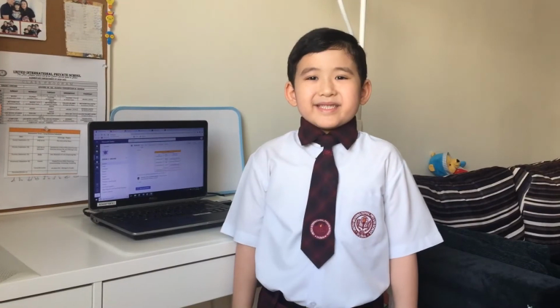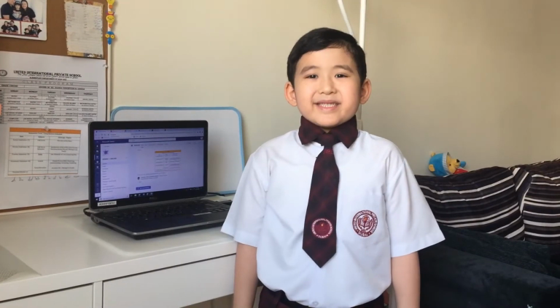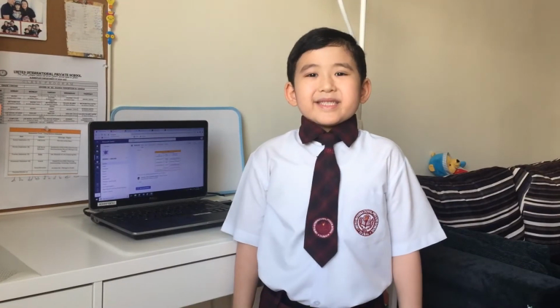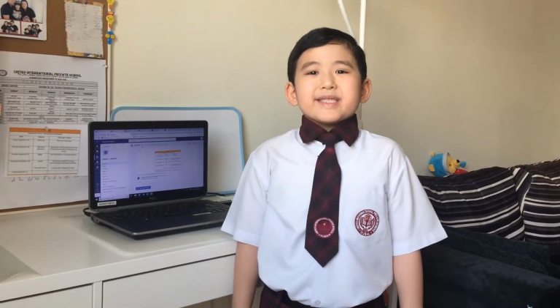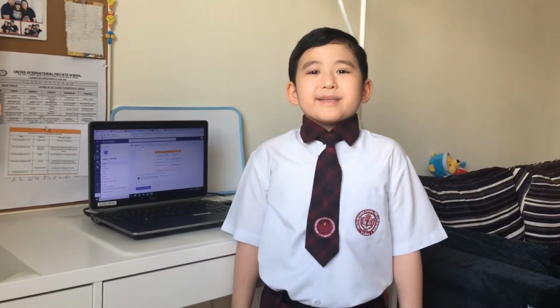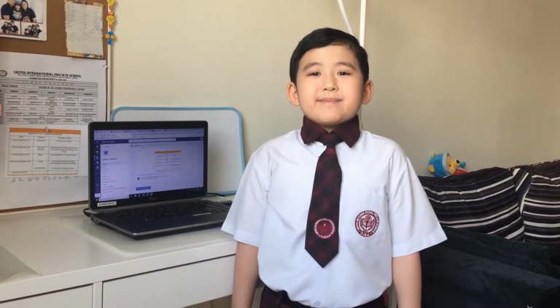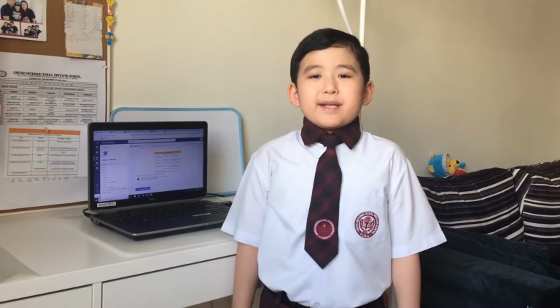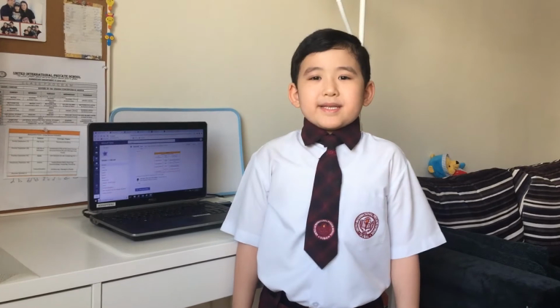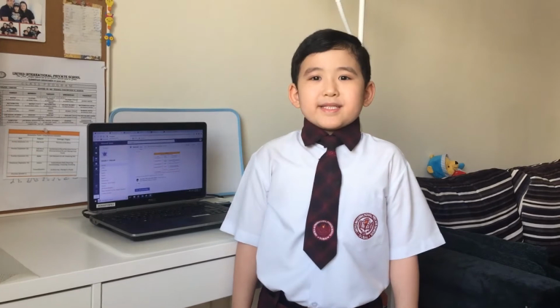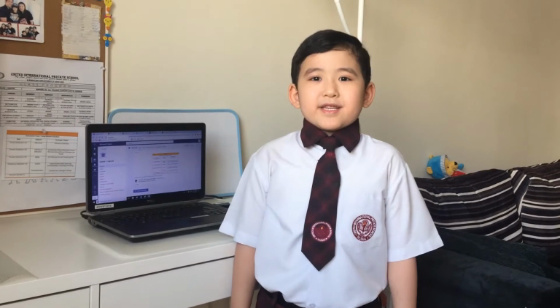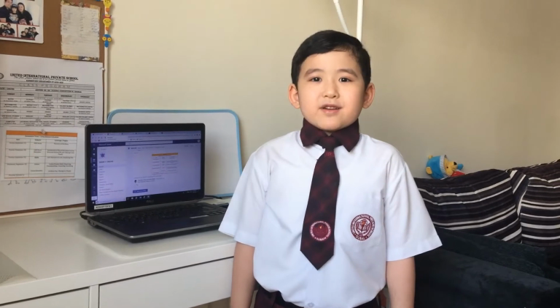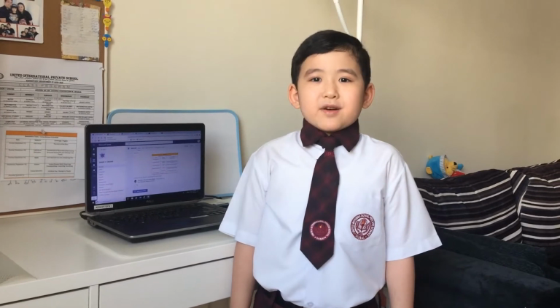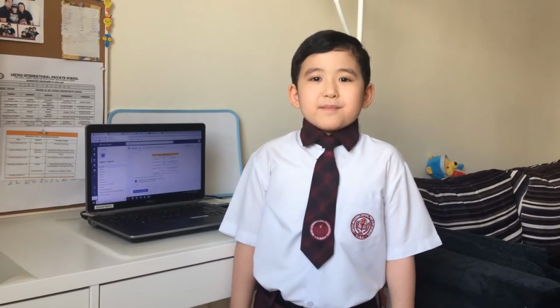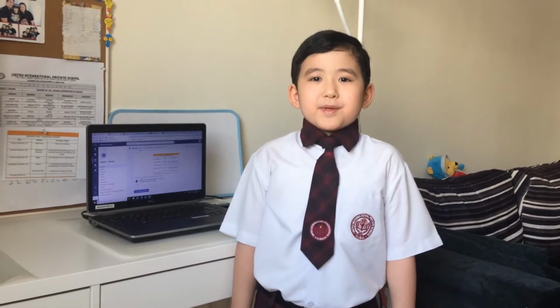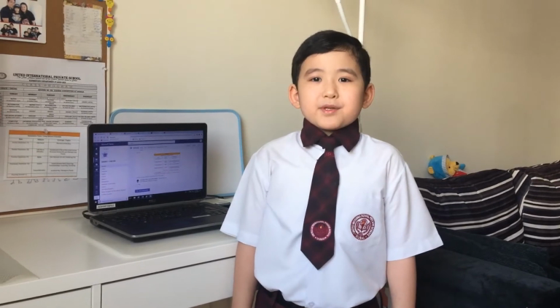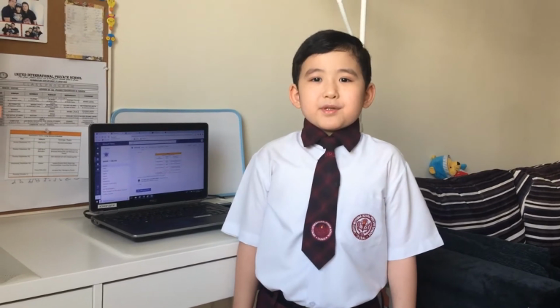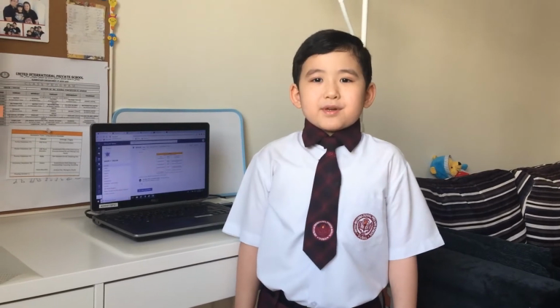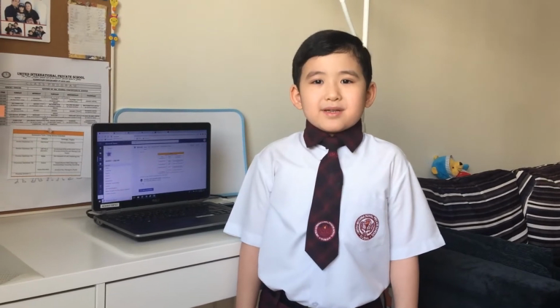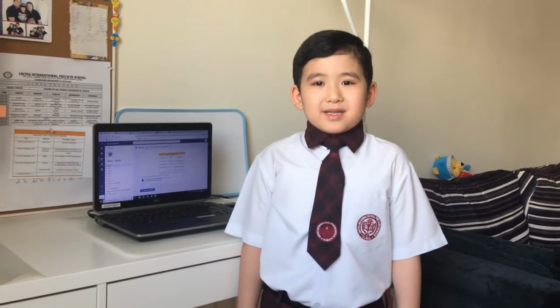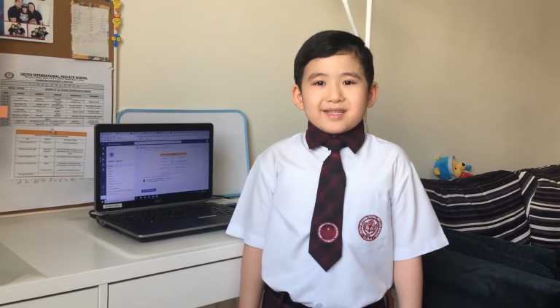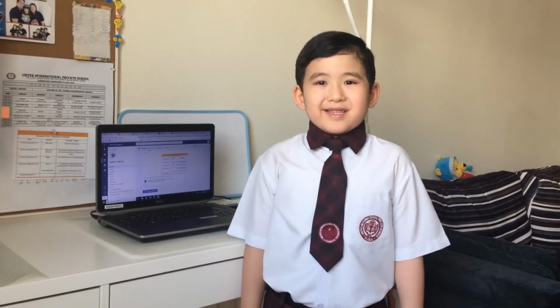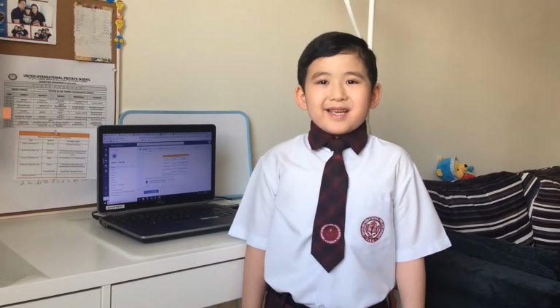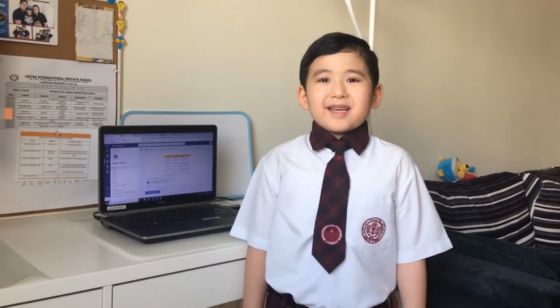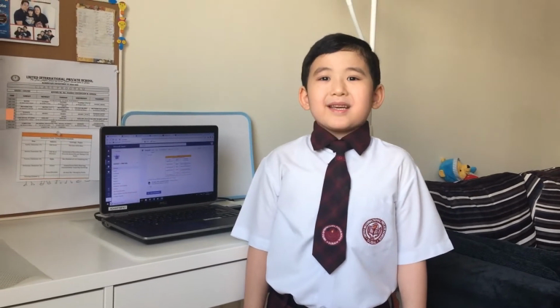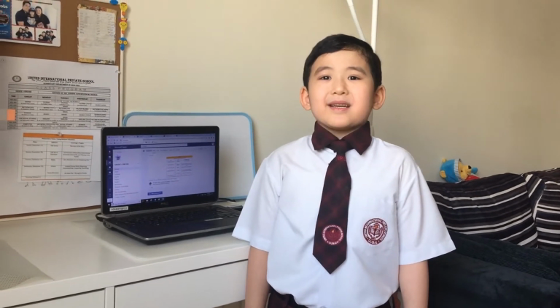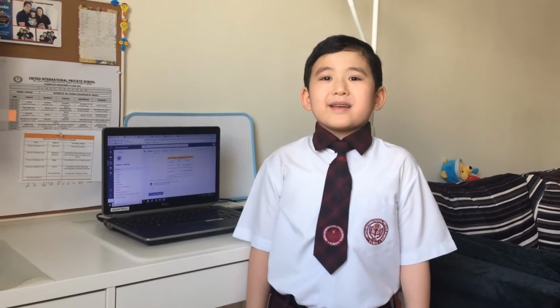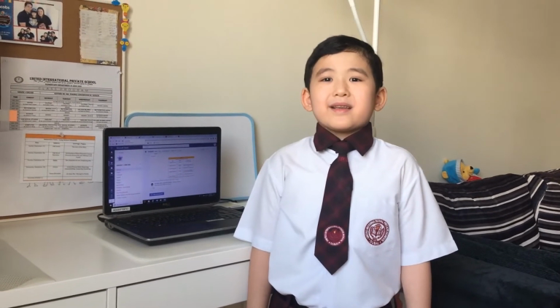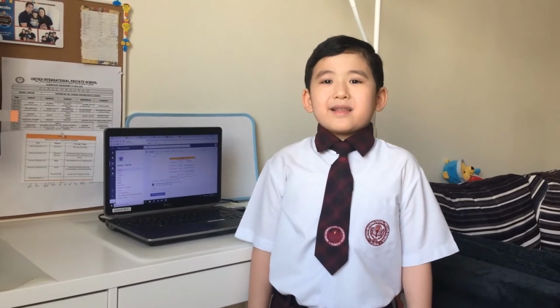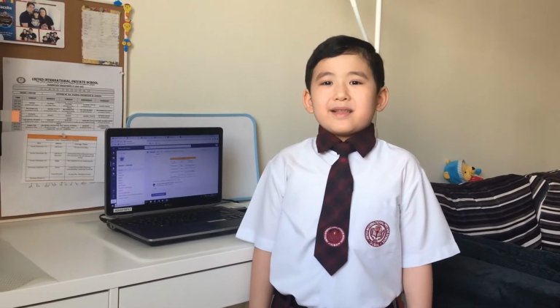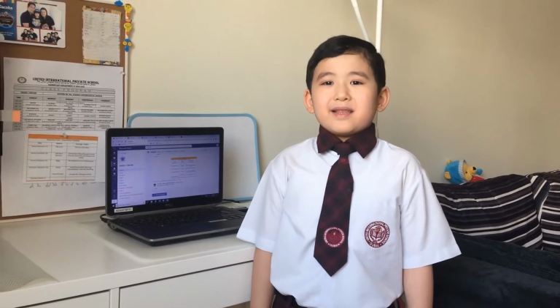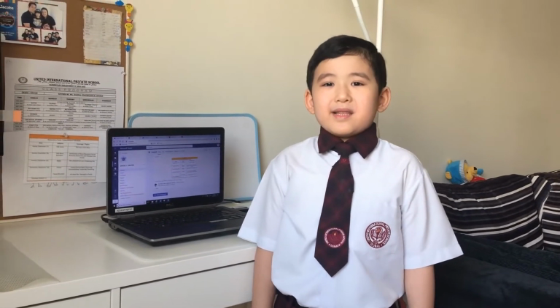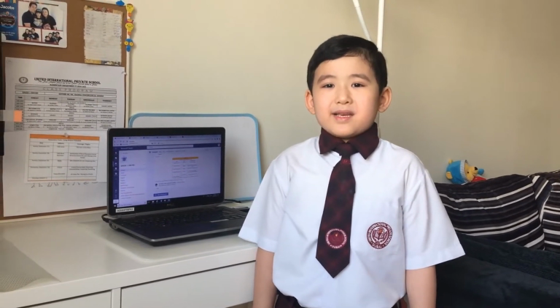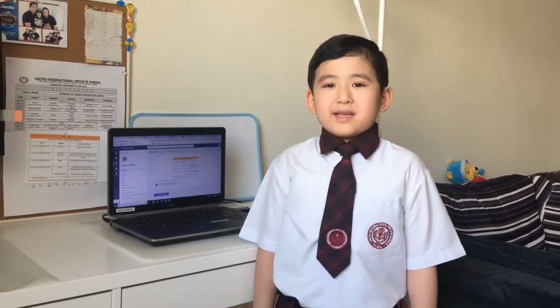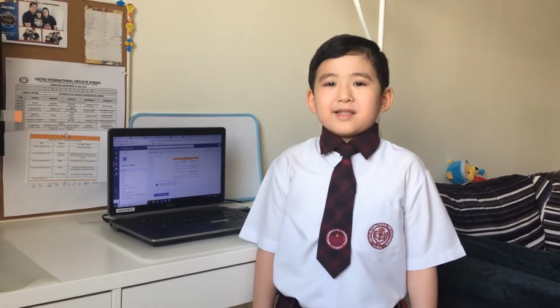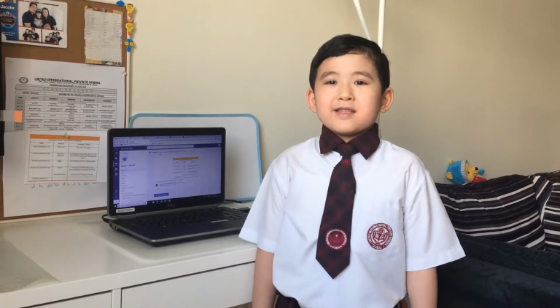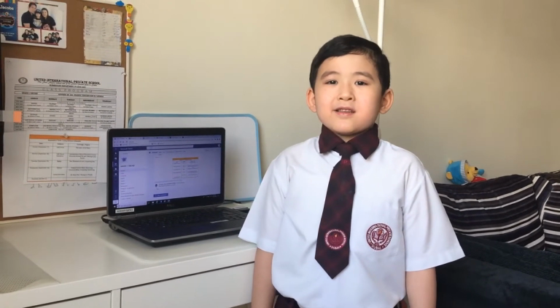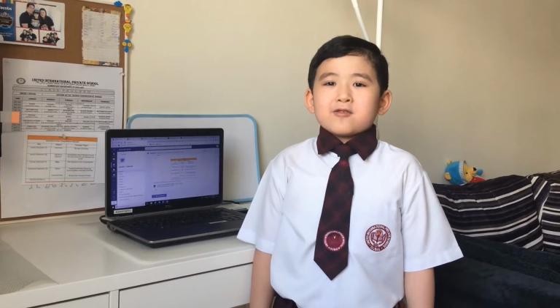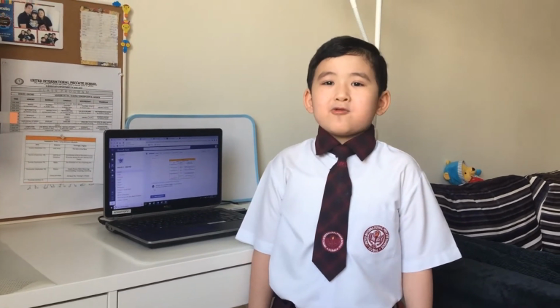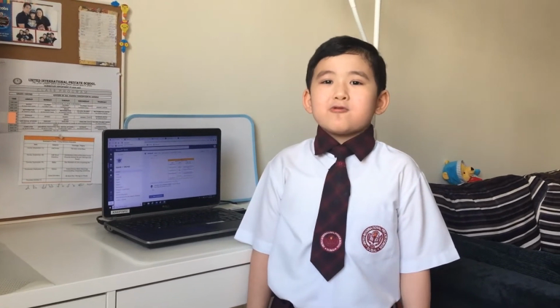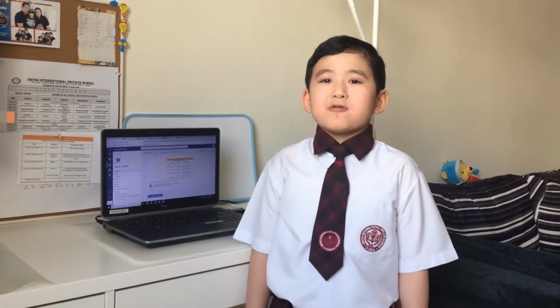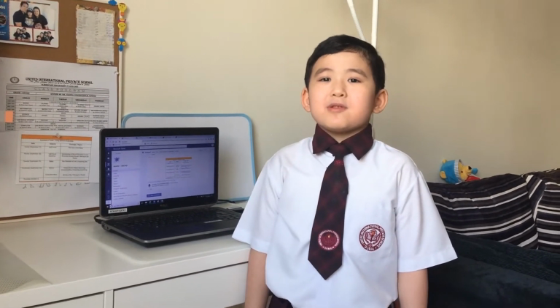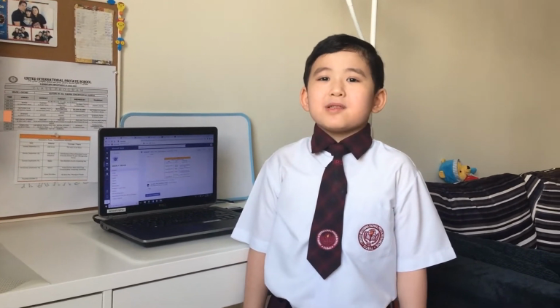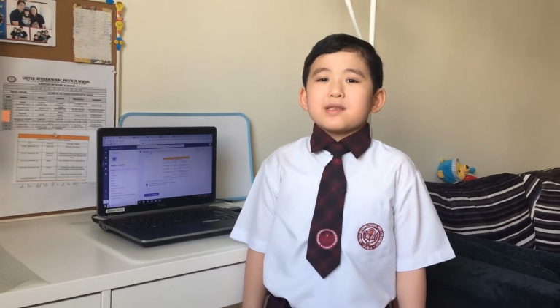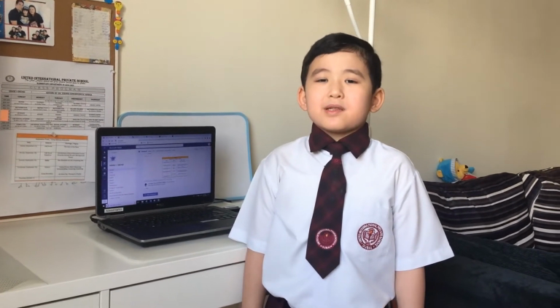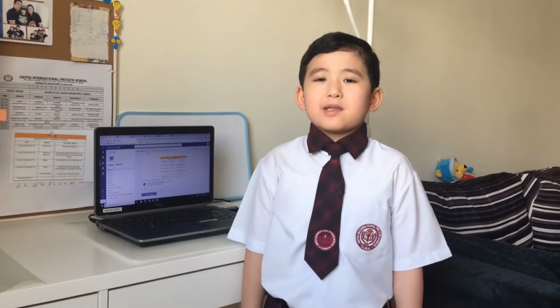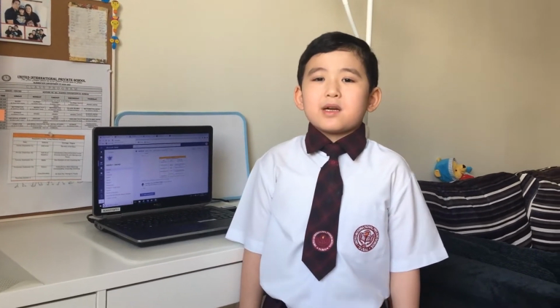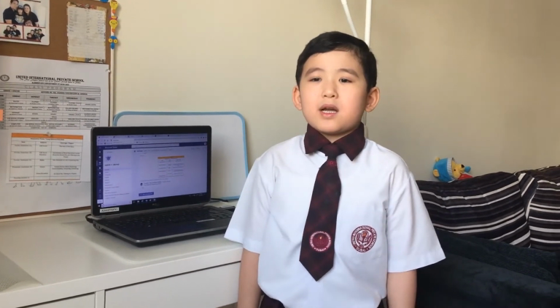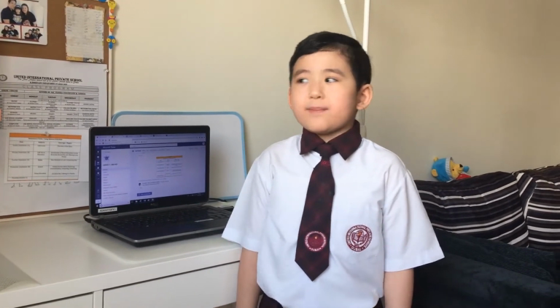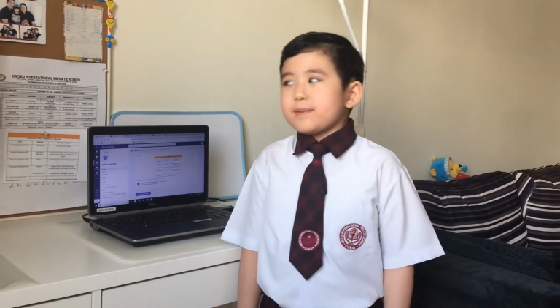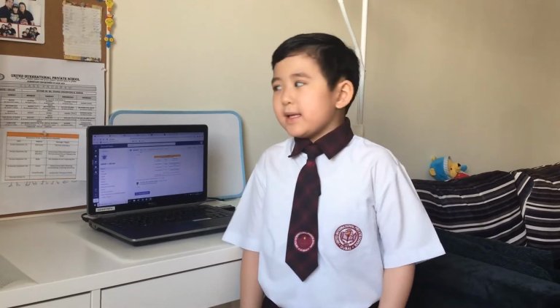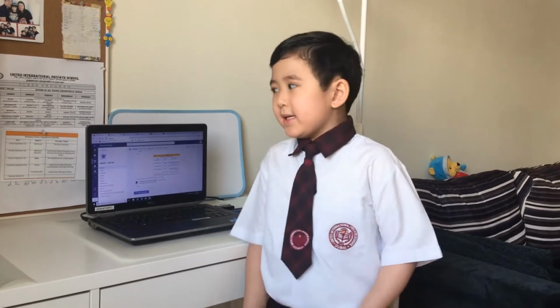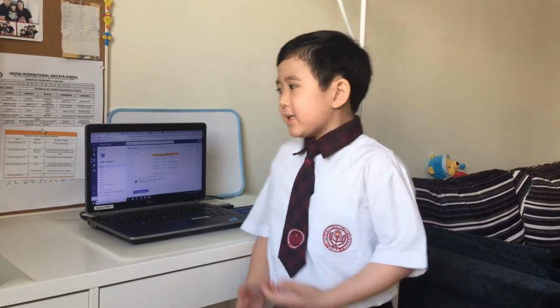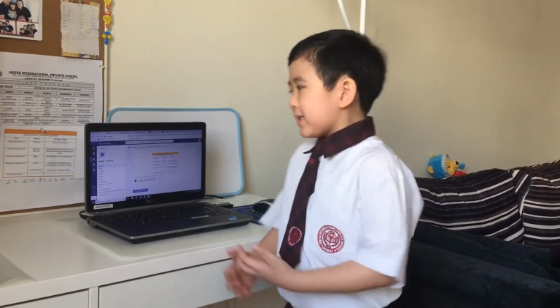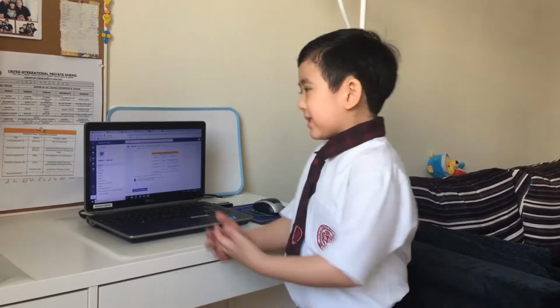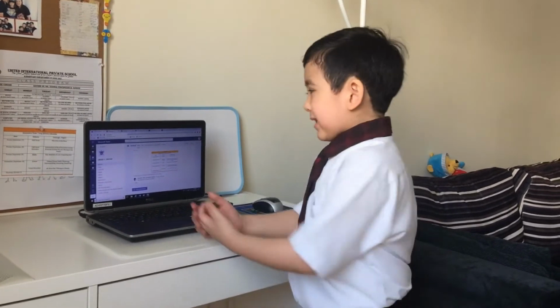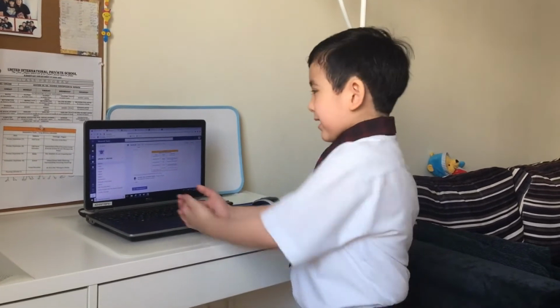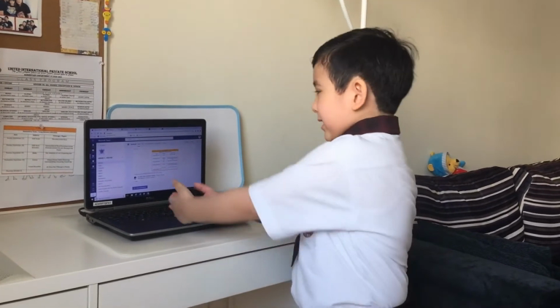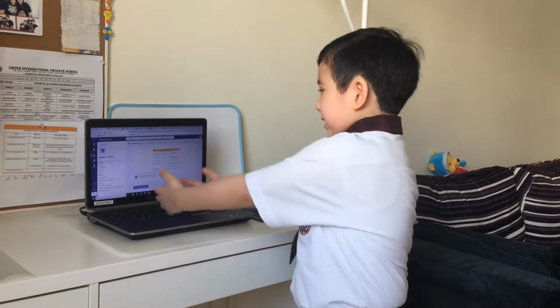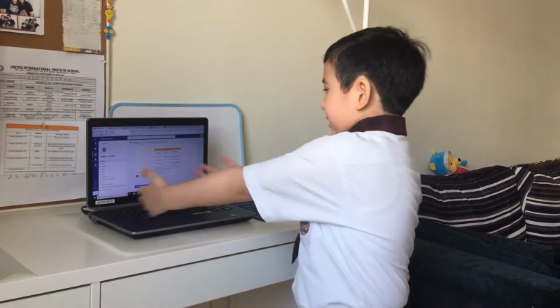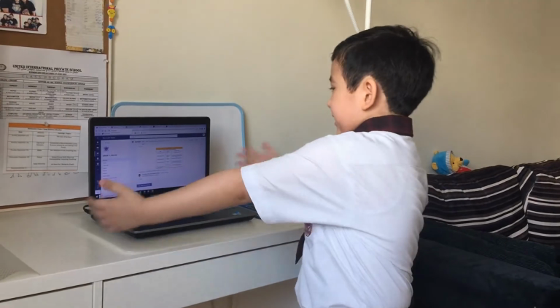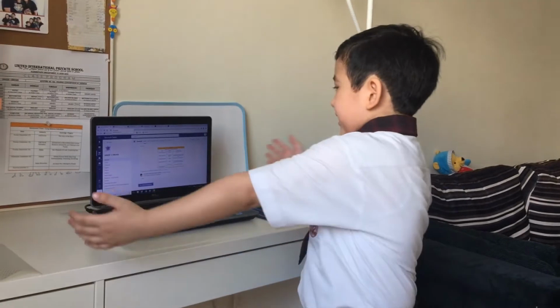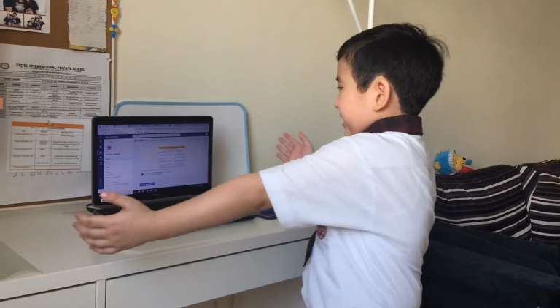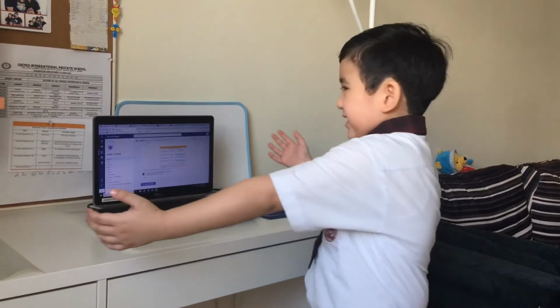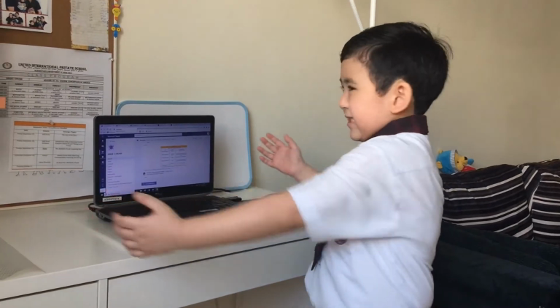Place your computer in a clean, cool, dry place like this.